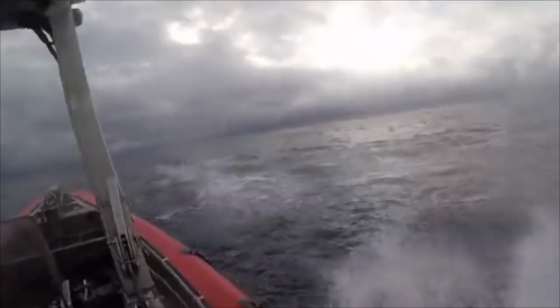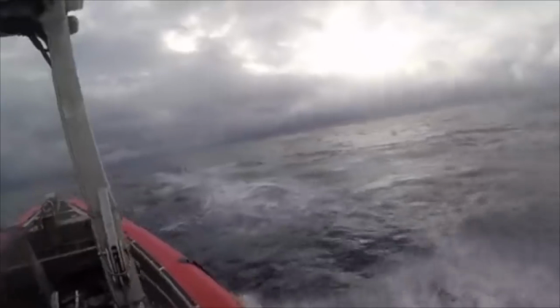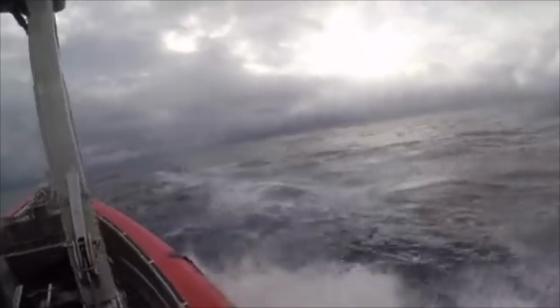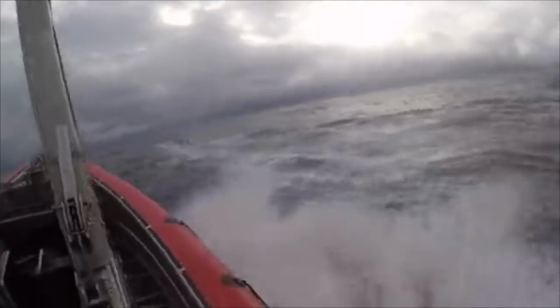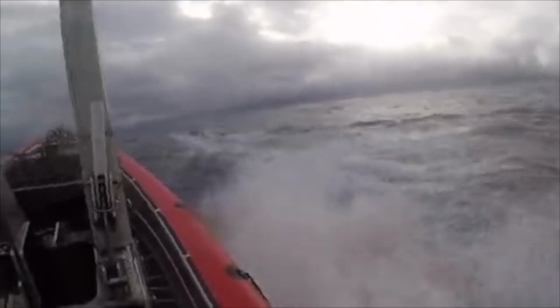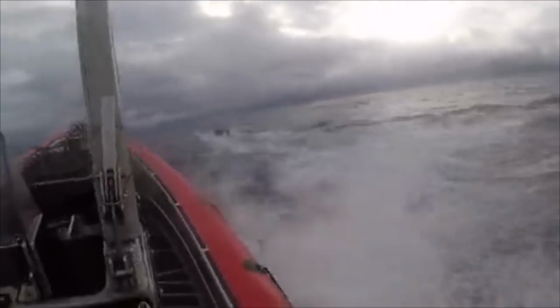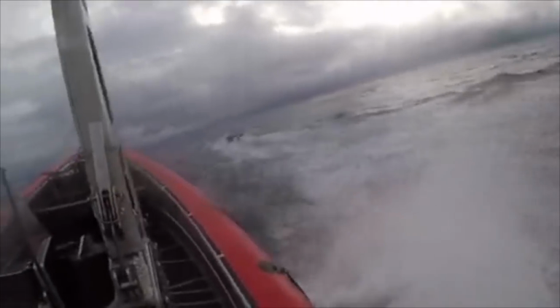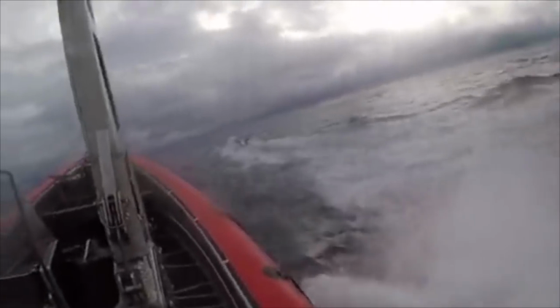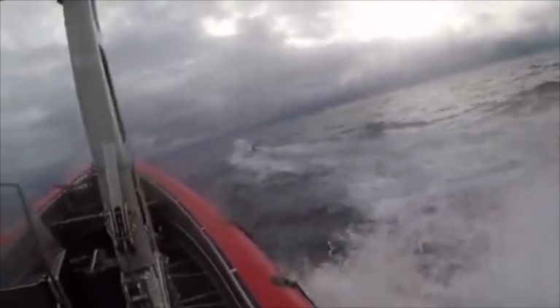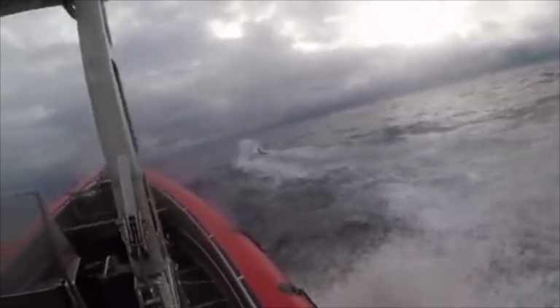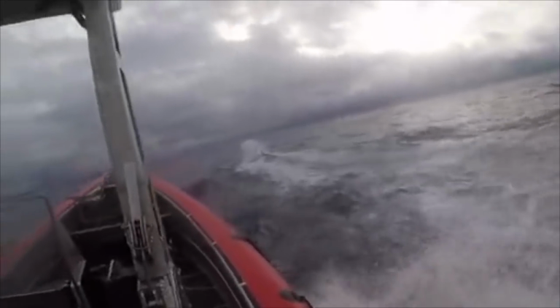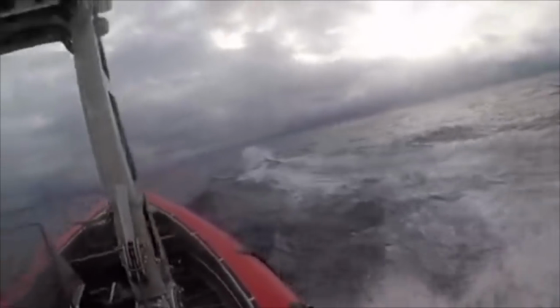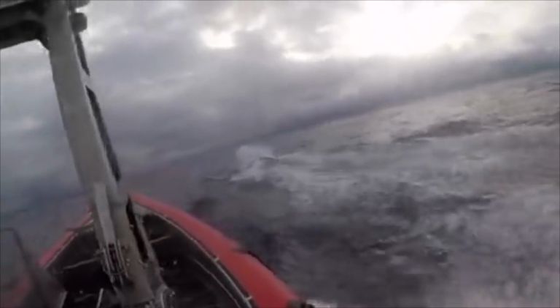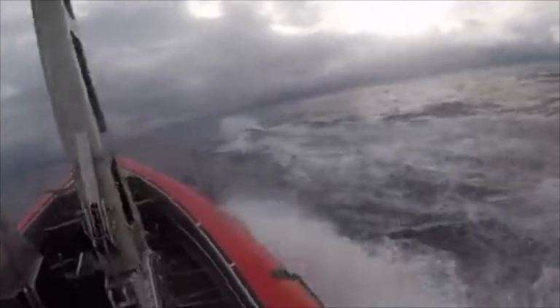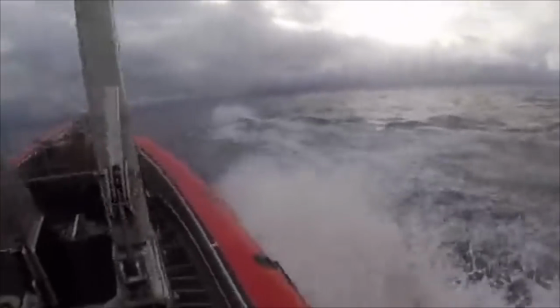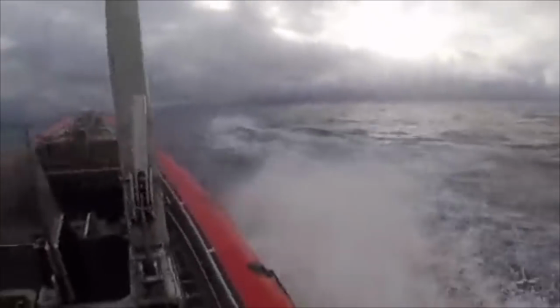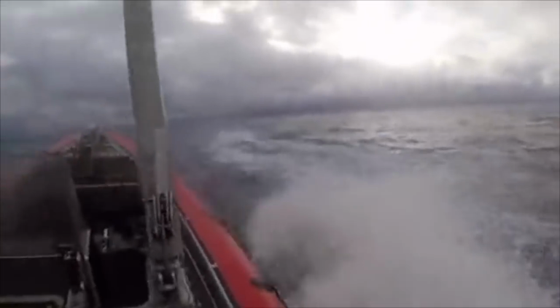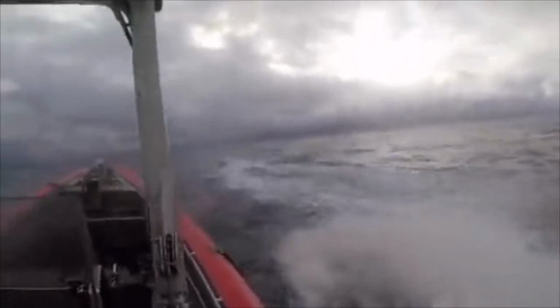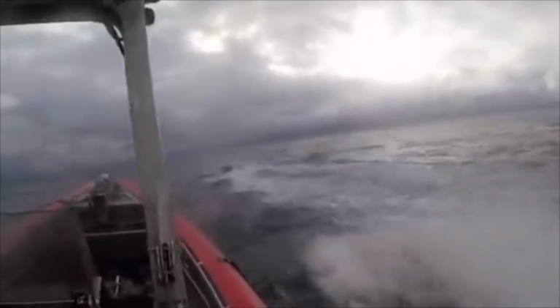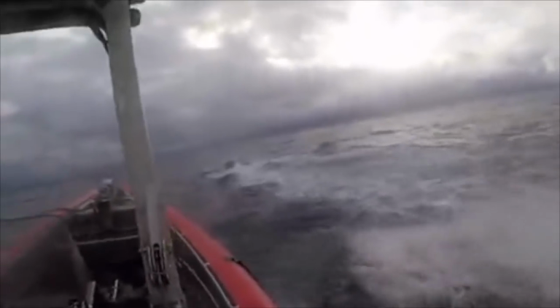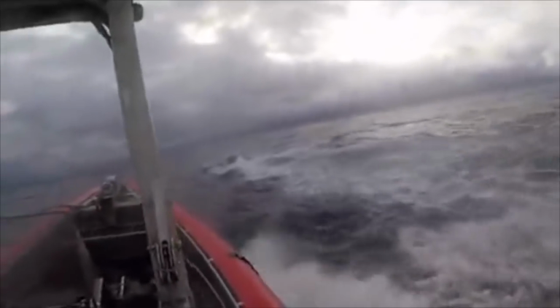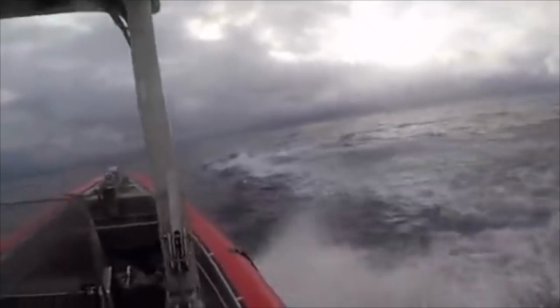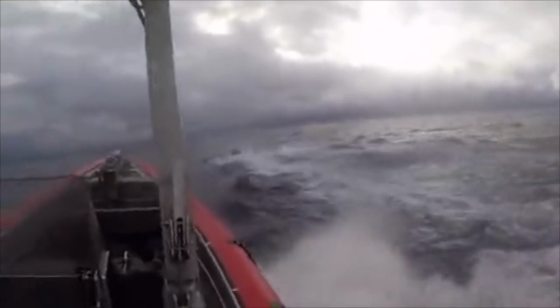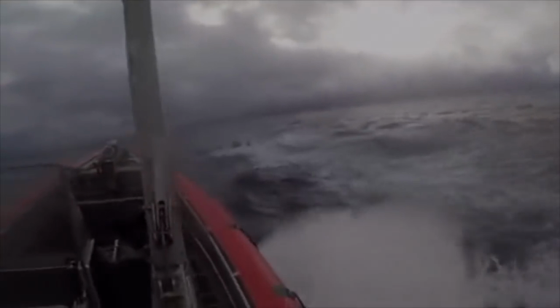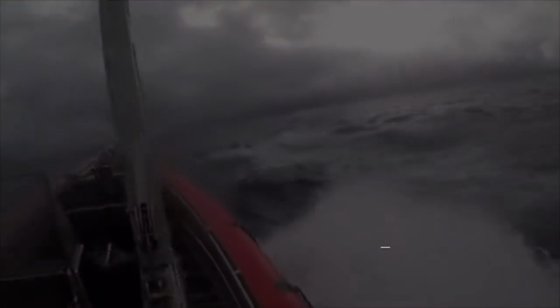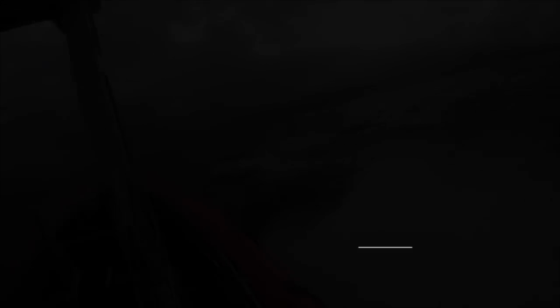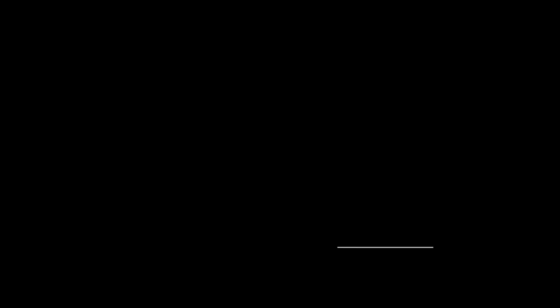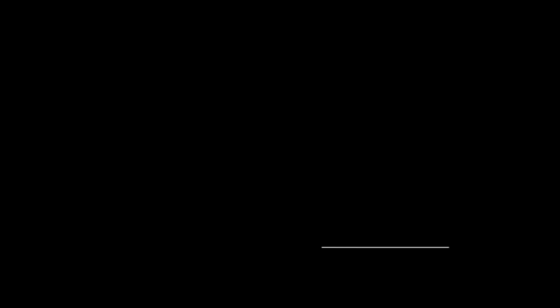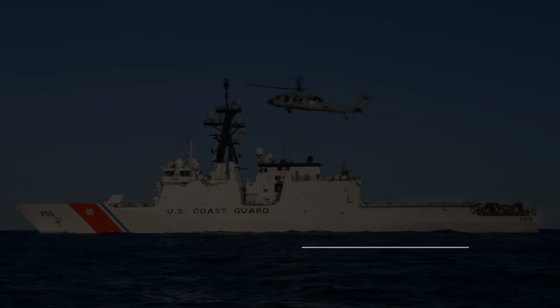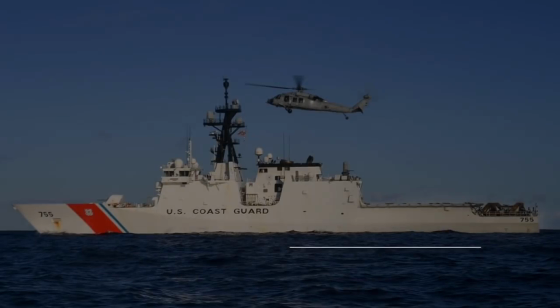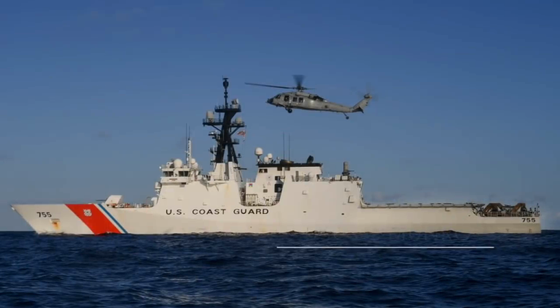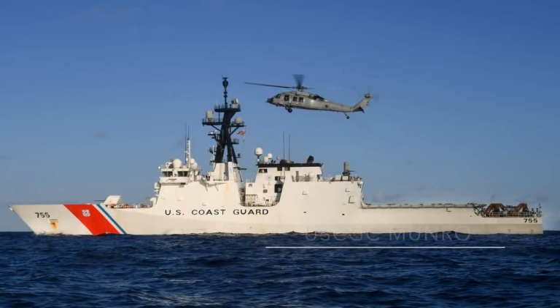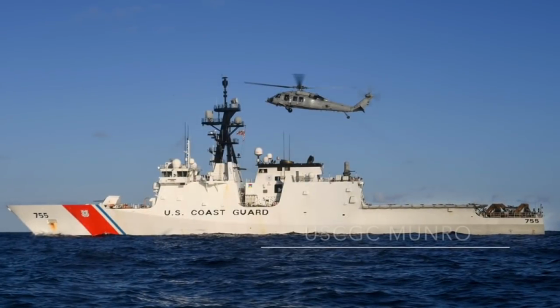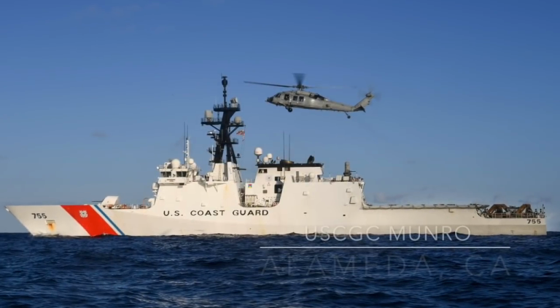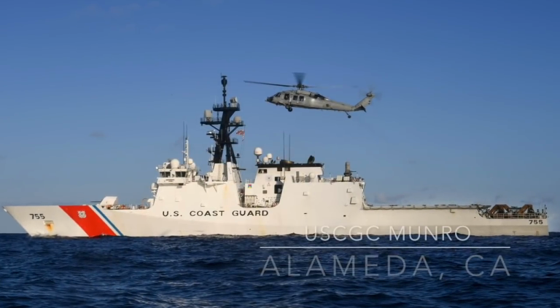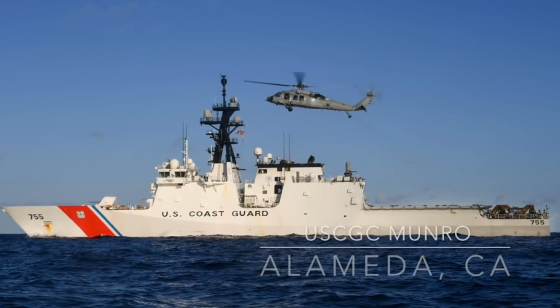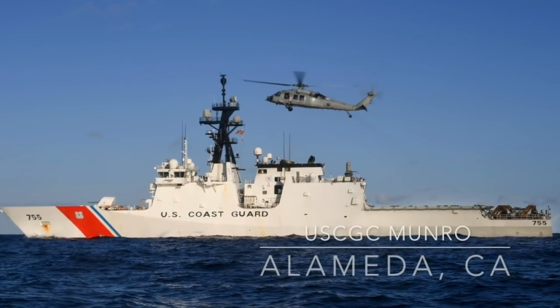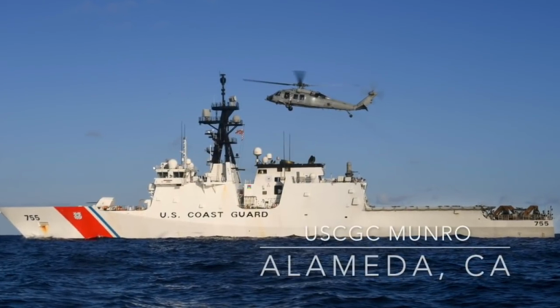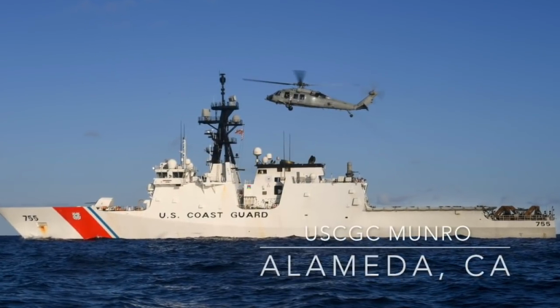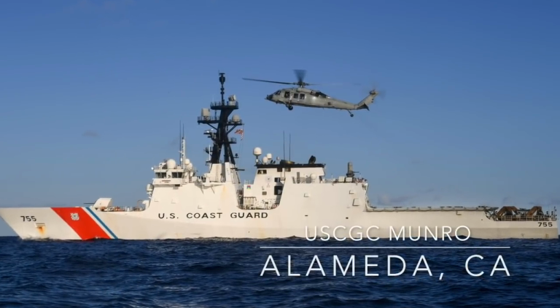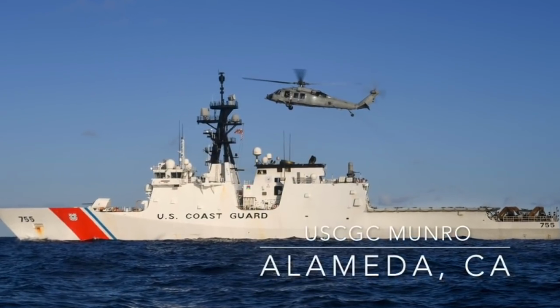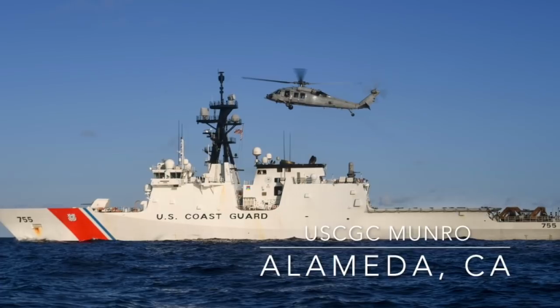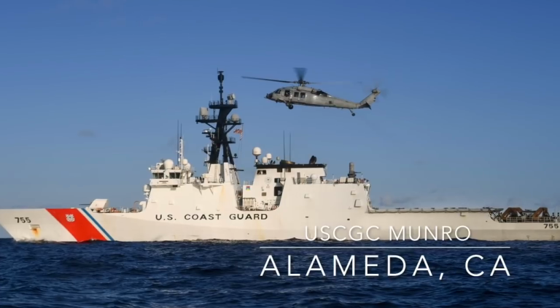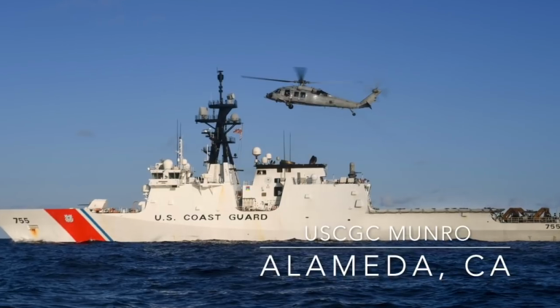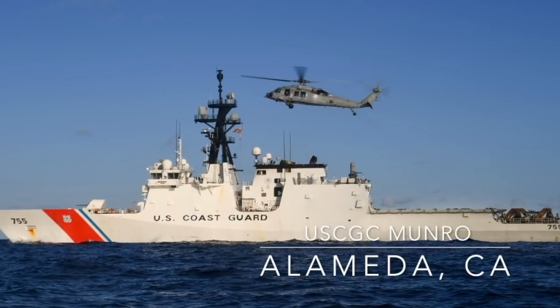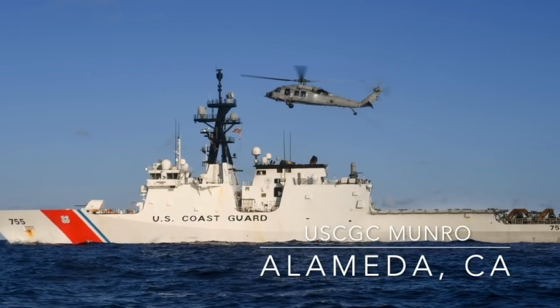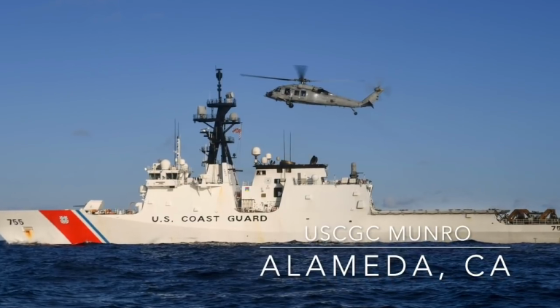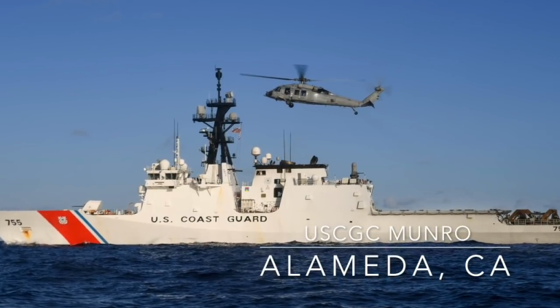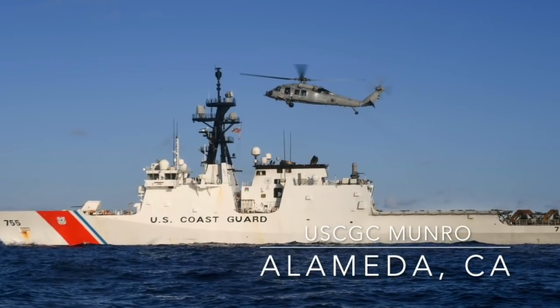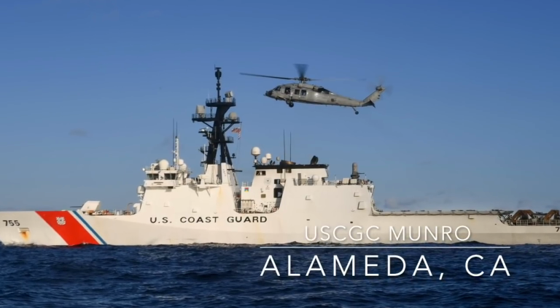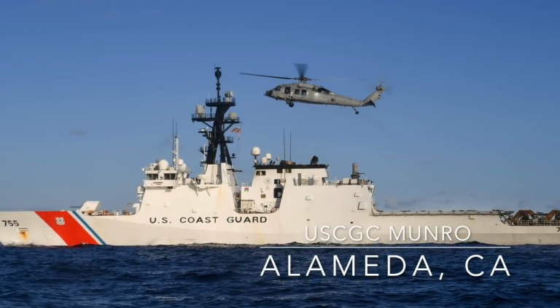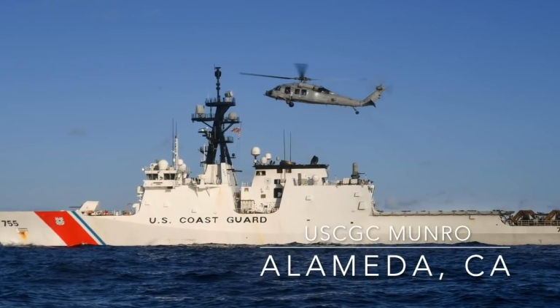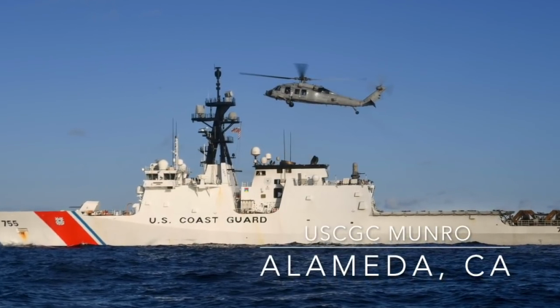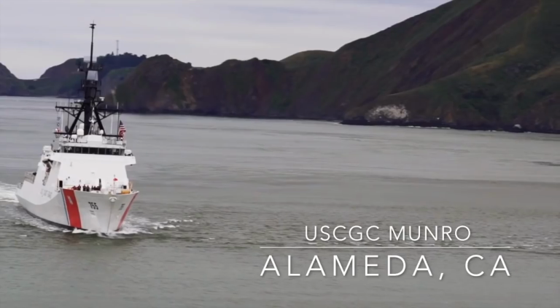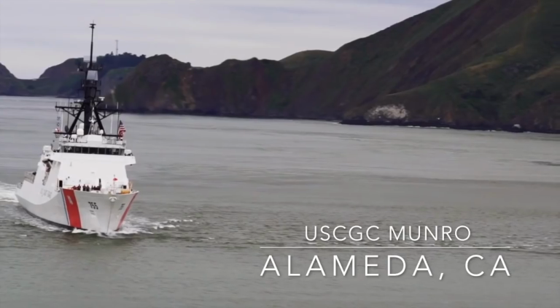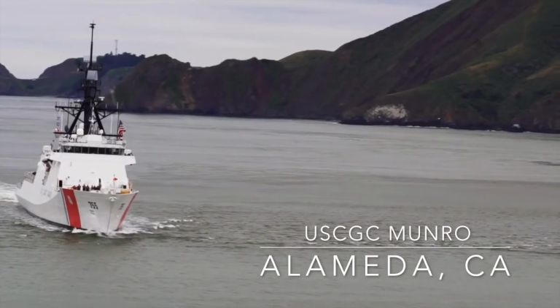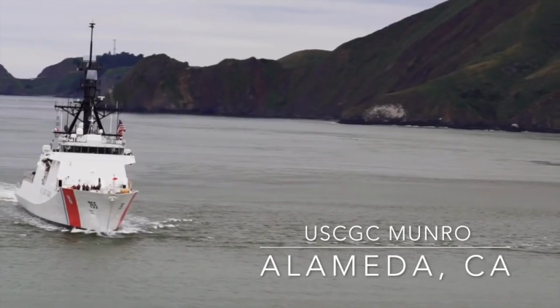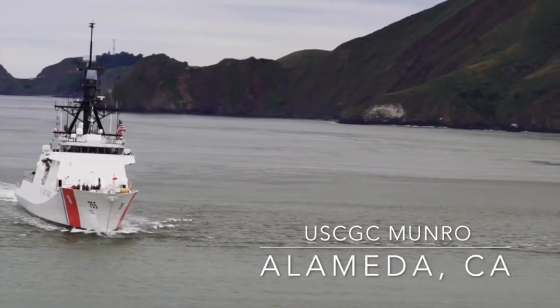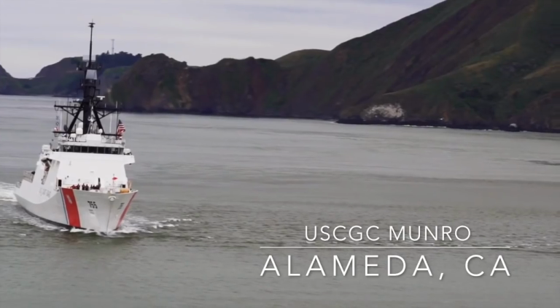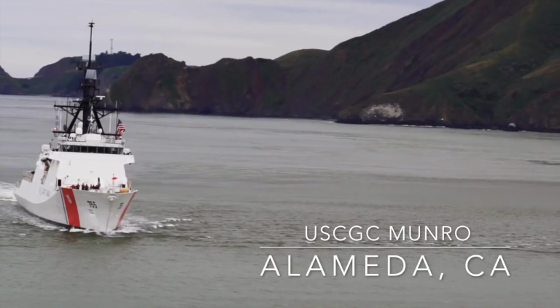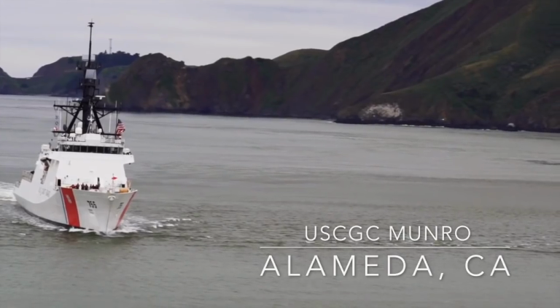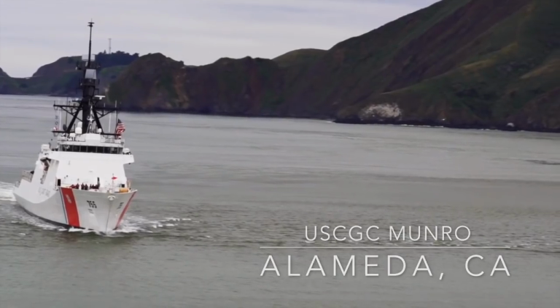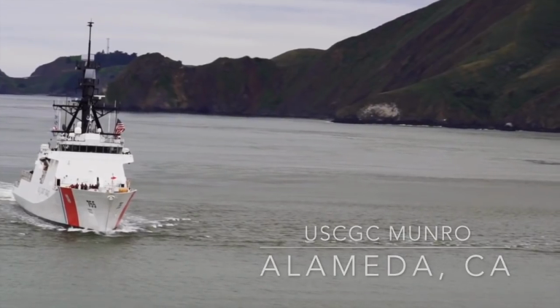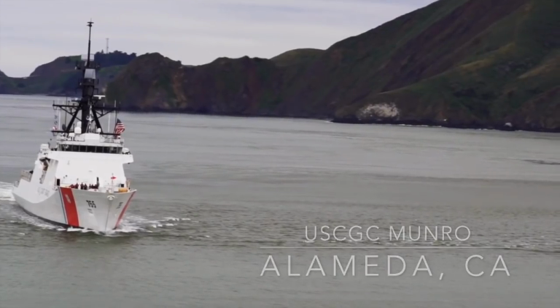This is the United States Coast Guard. Stop your vessel now! Stop your vessel!